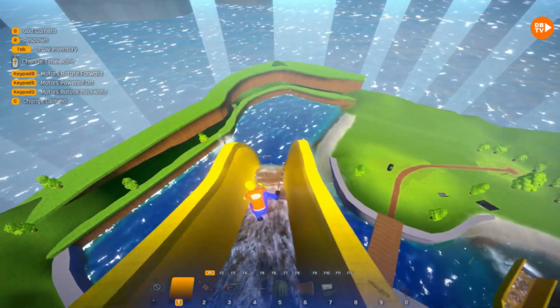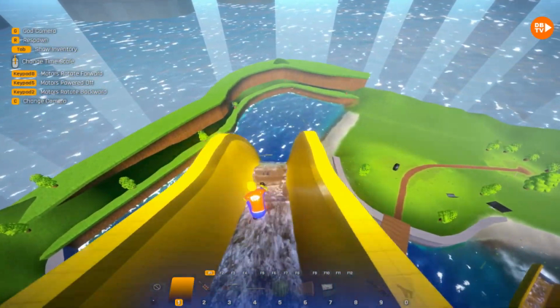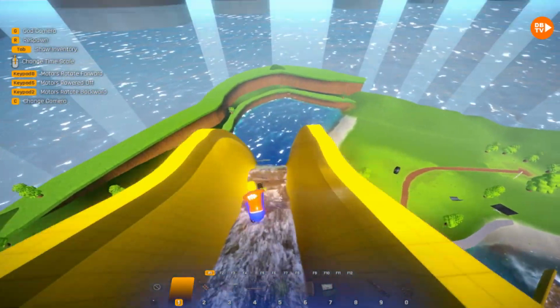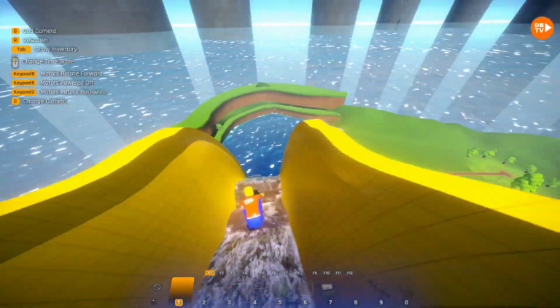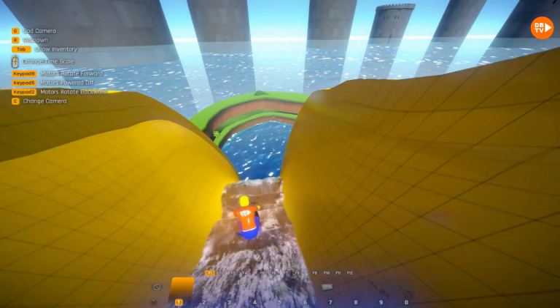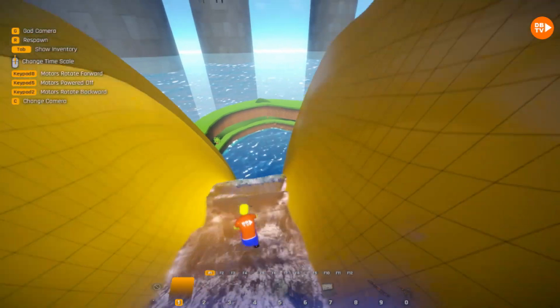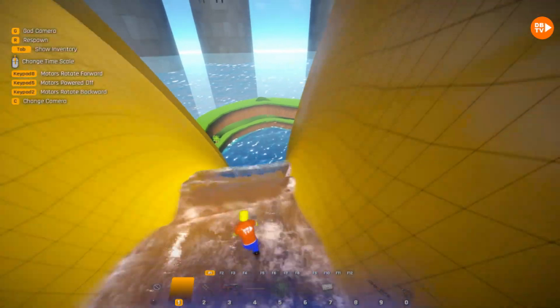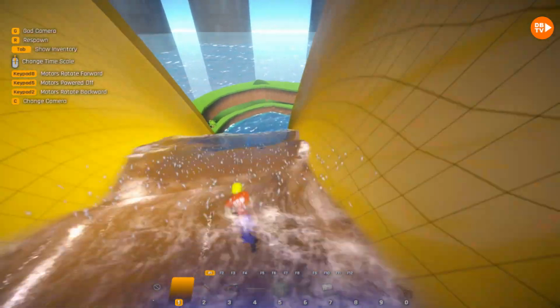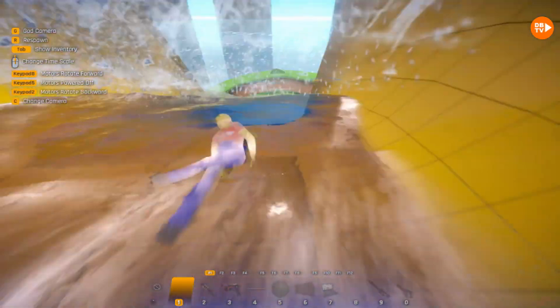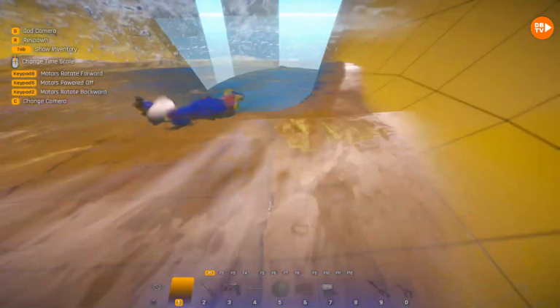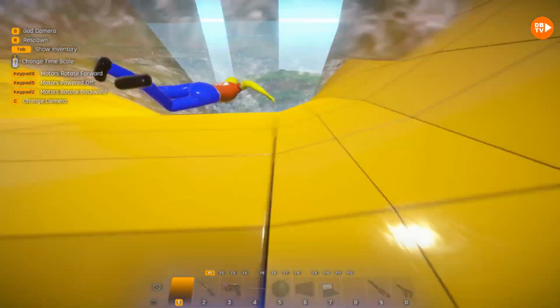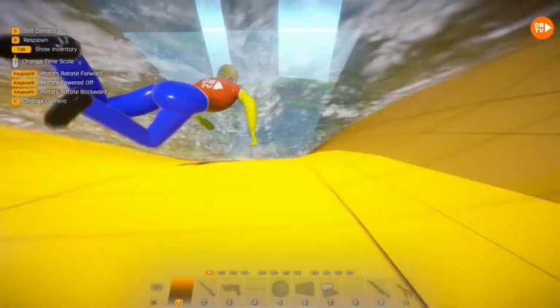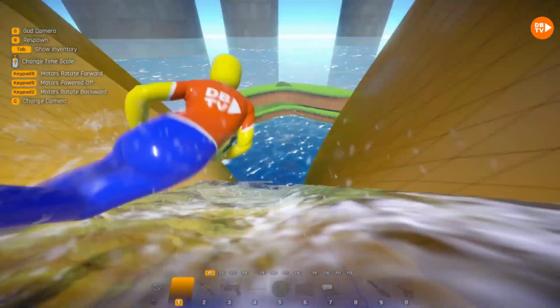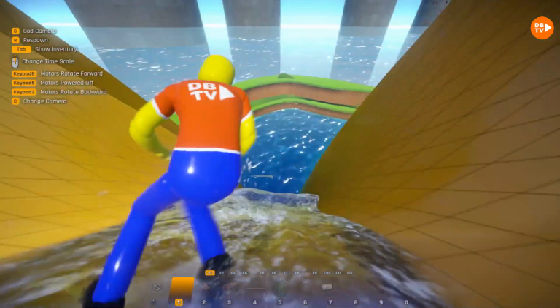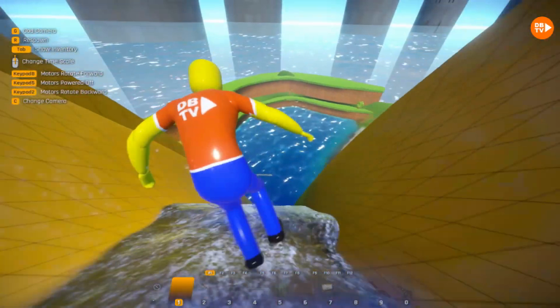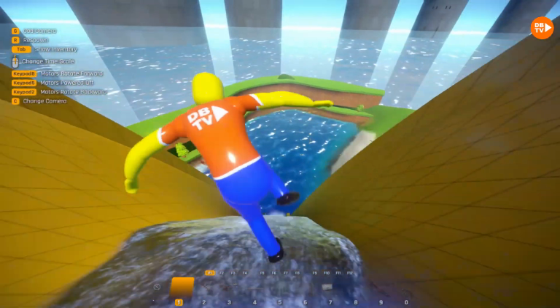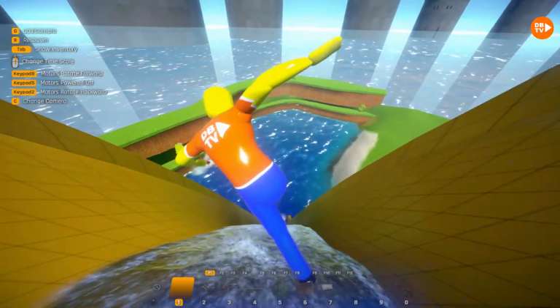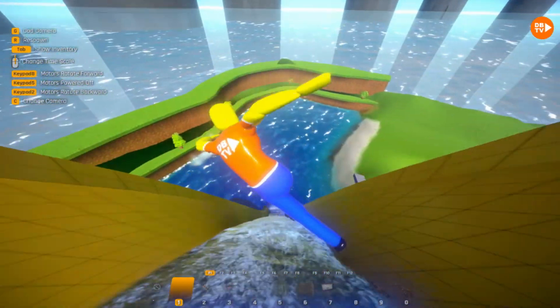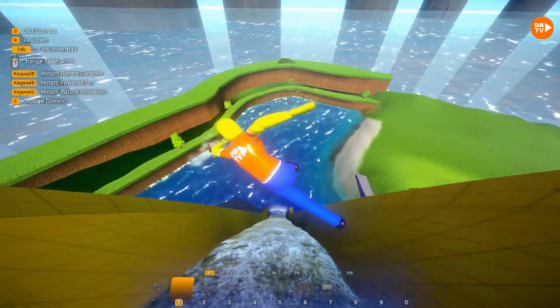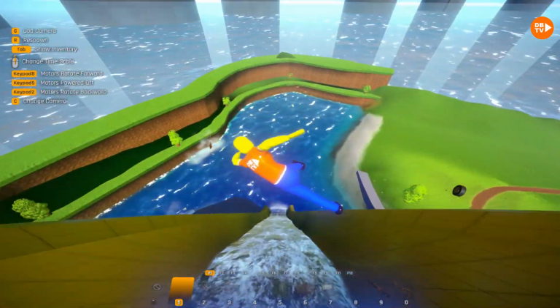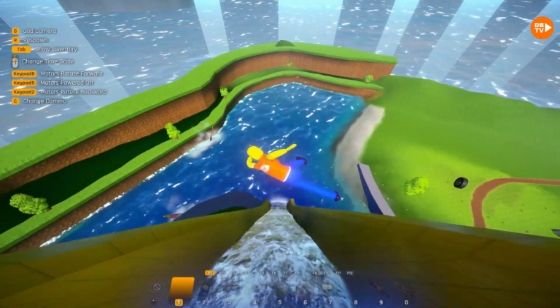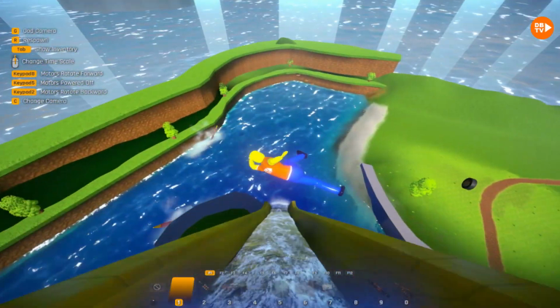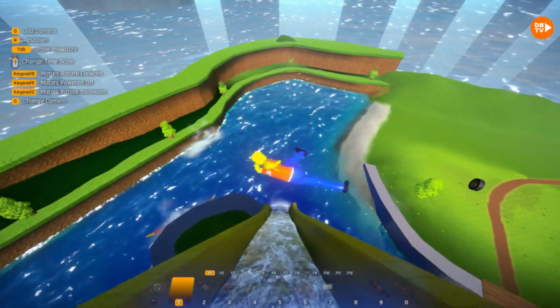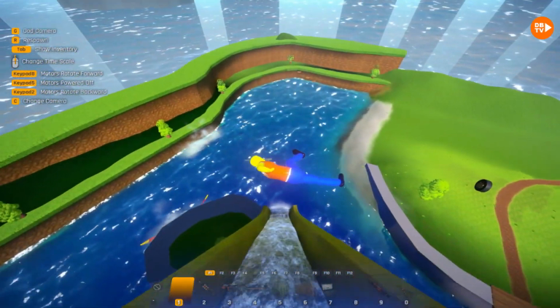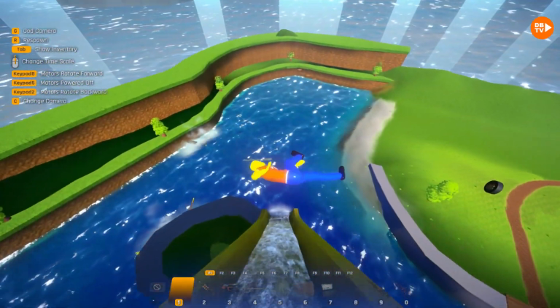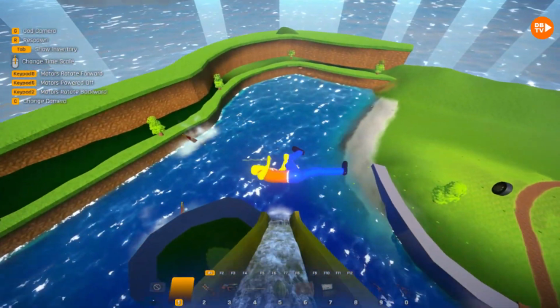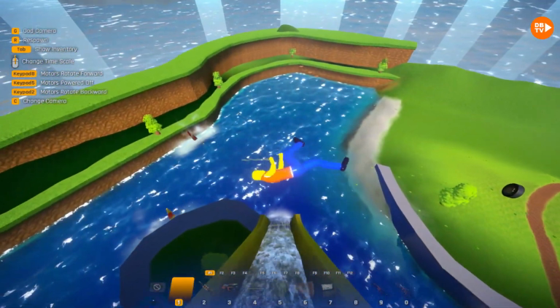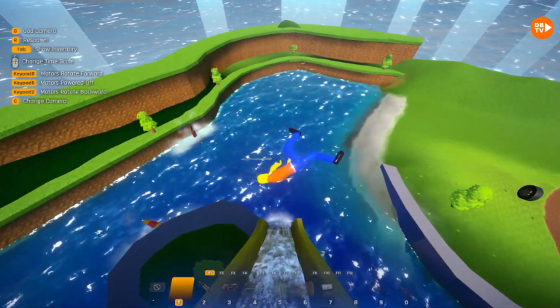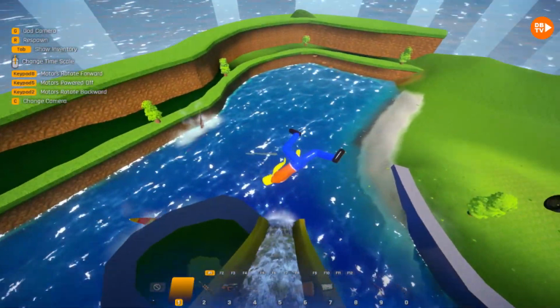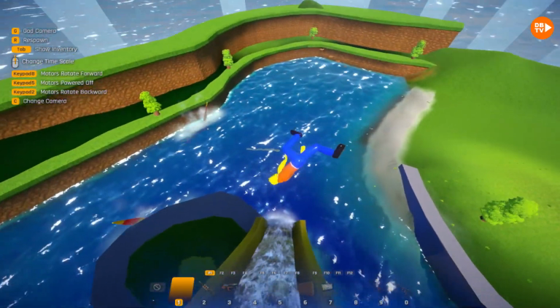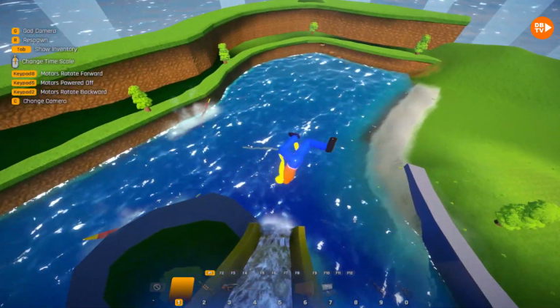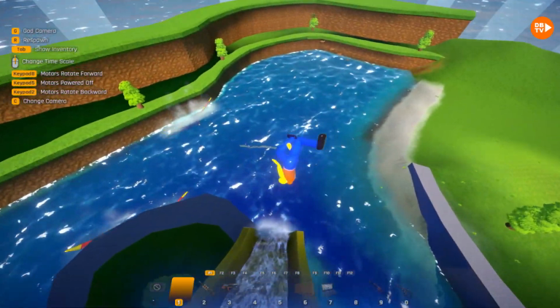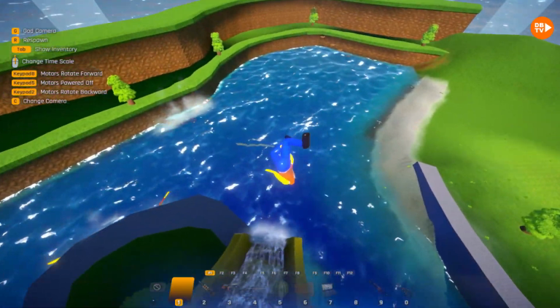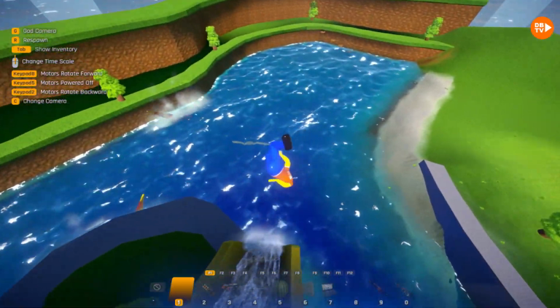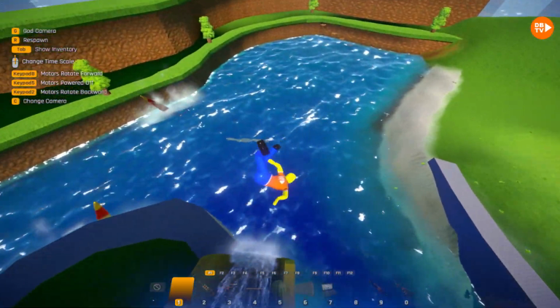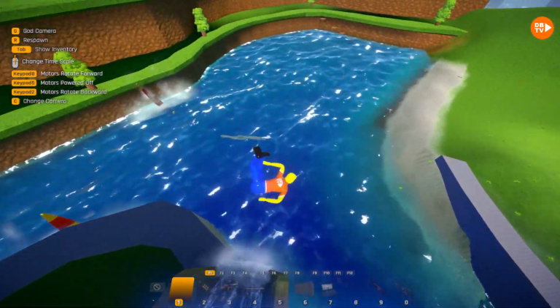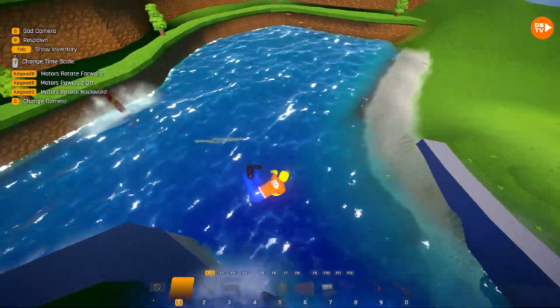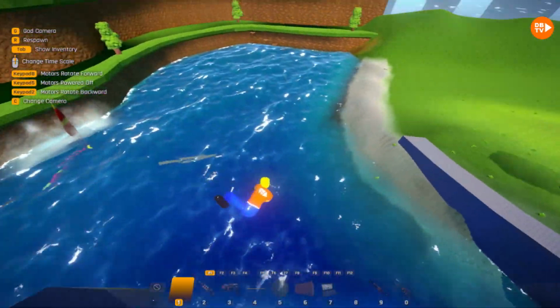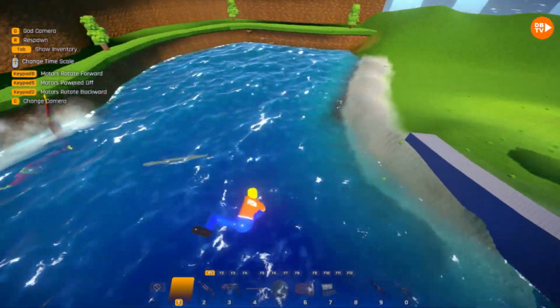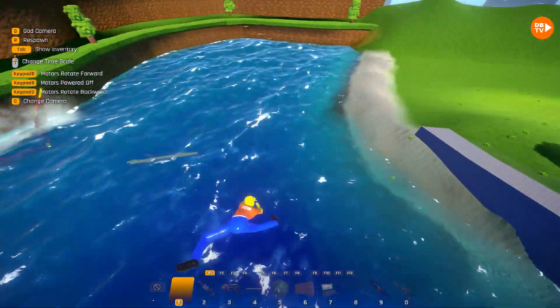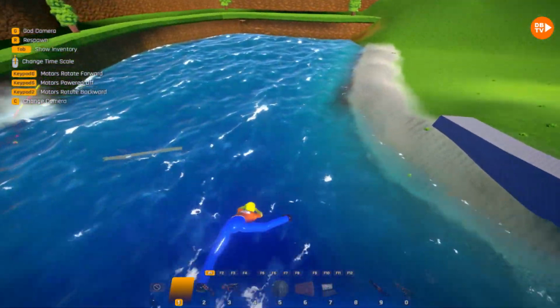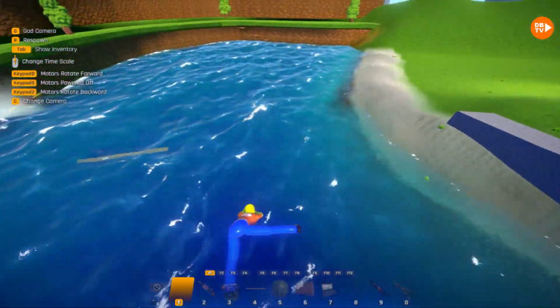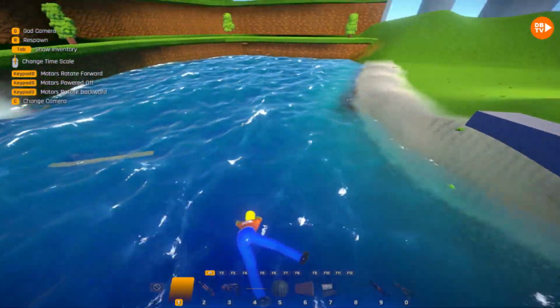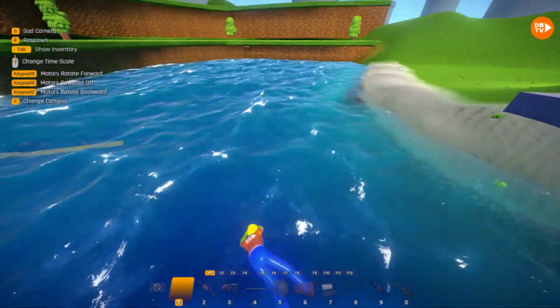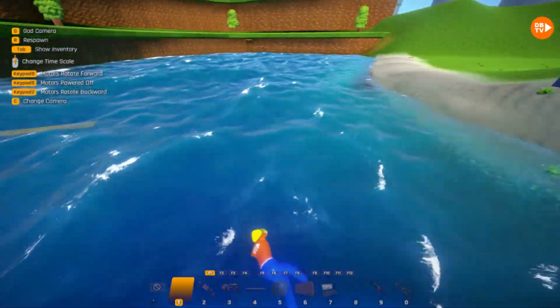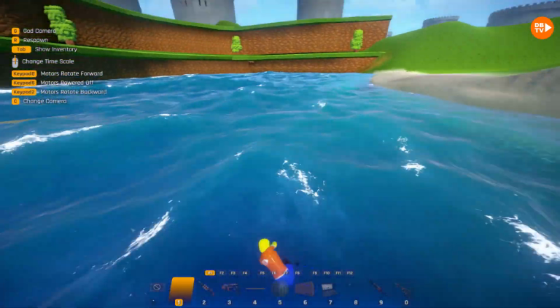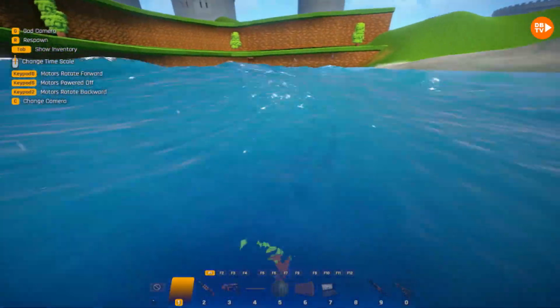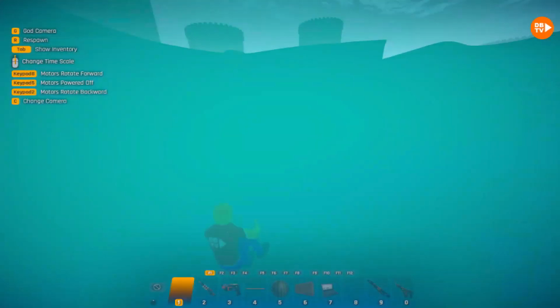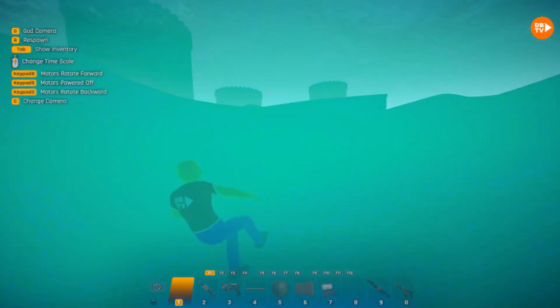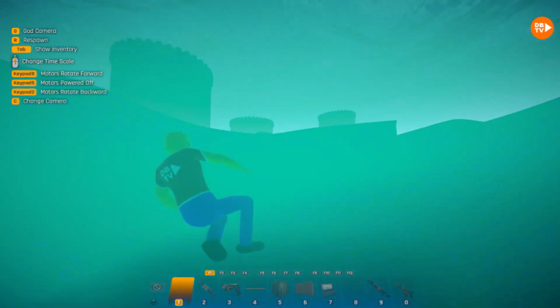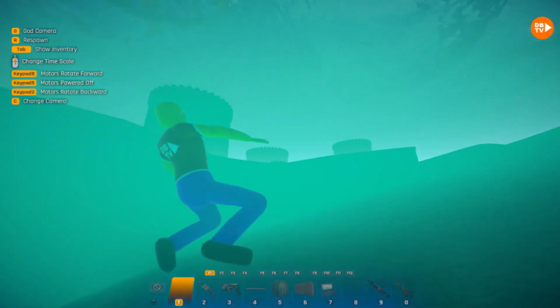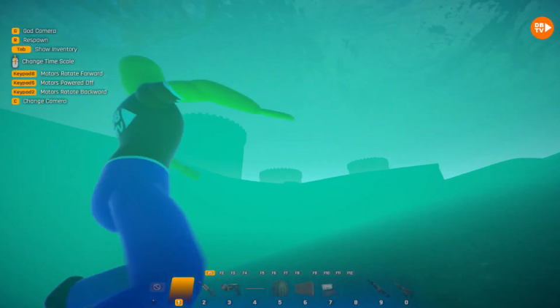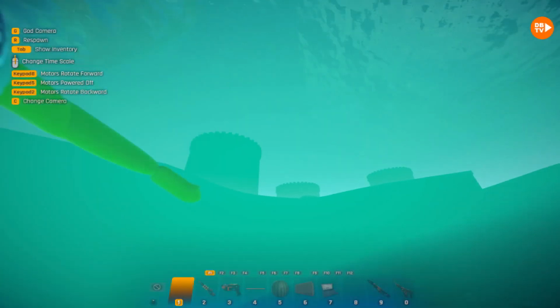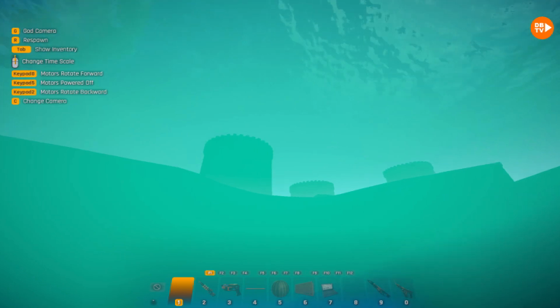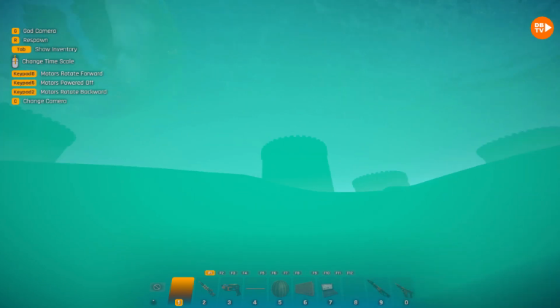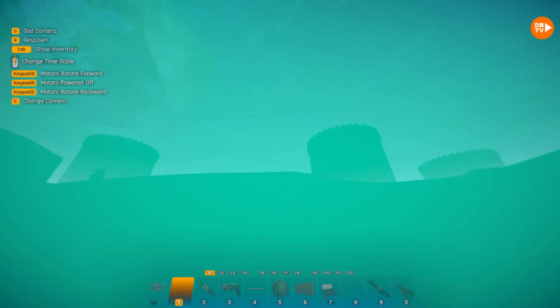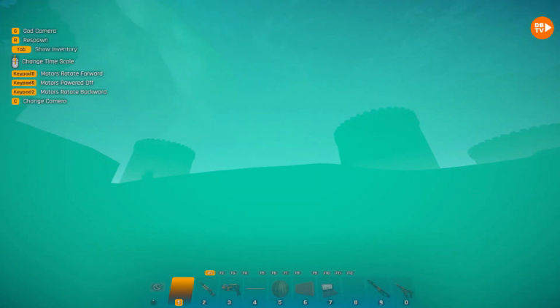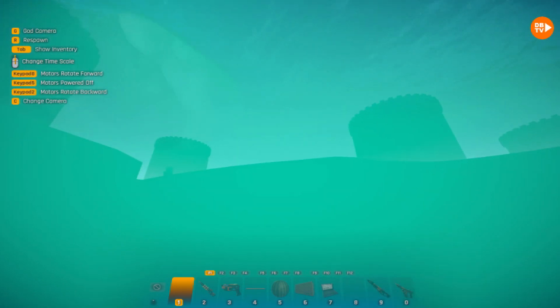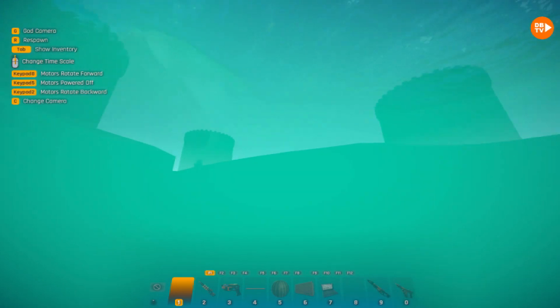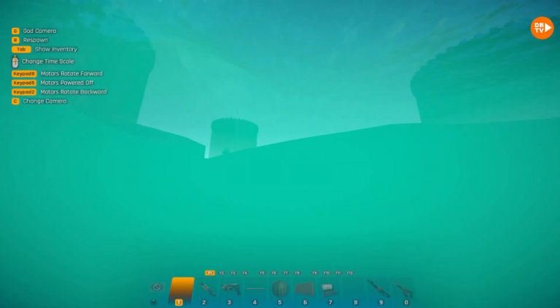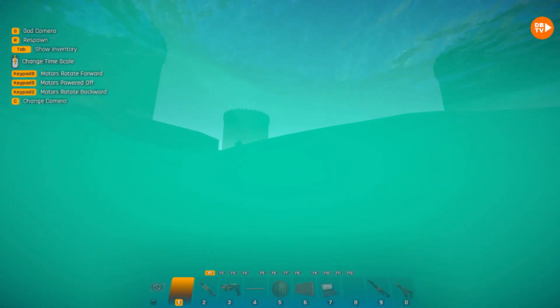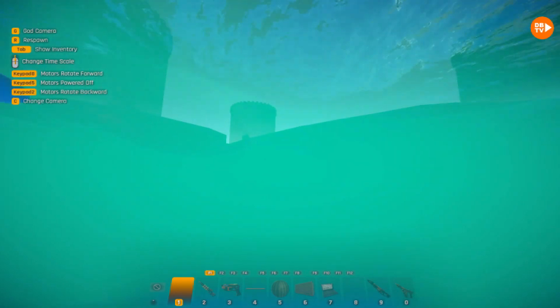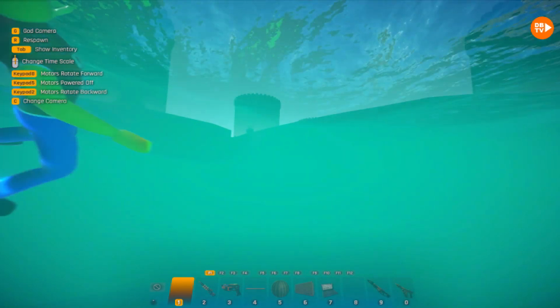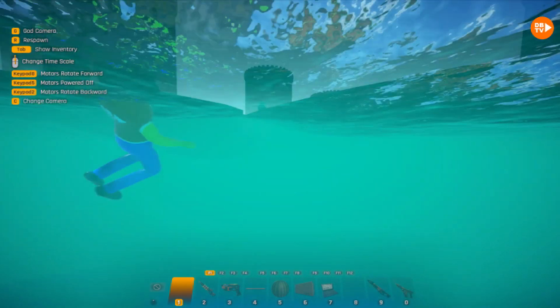Santa boys and girls. And look, I'm sliding down the water slide. I think I should get put to the slide.